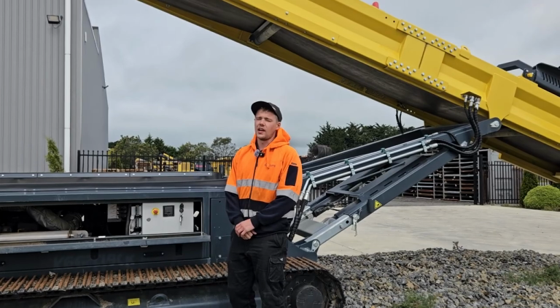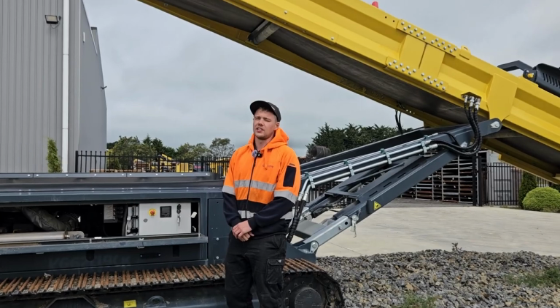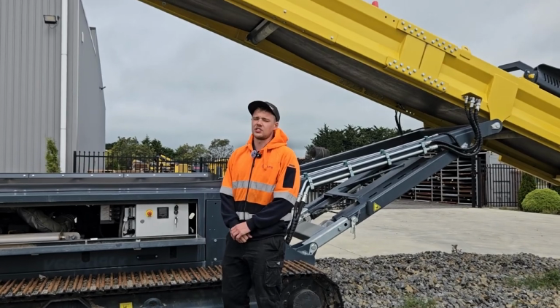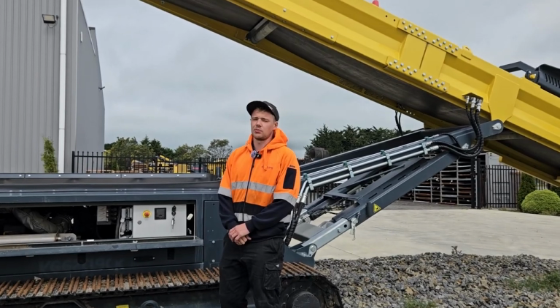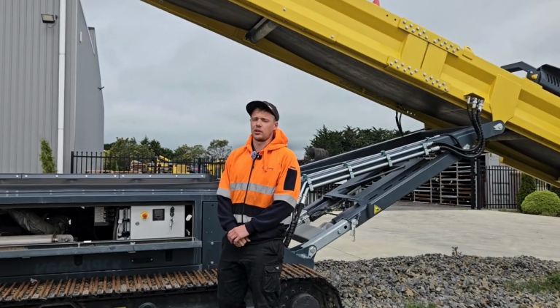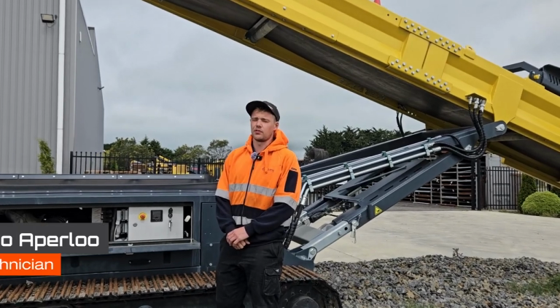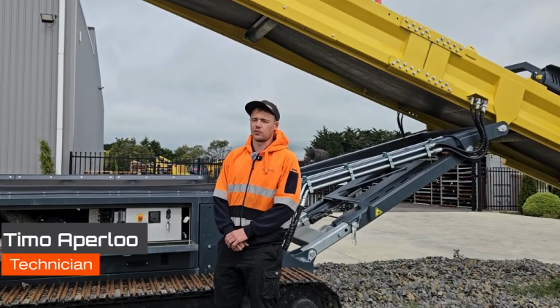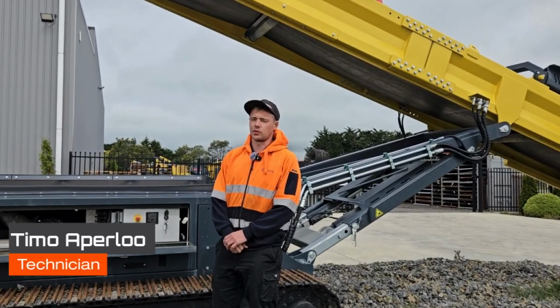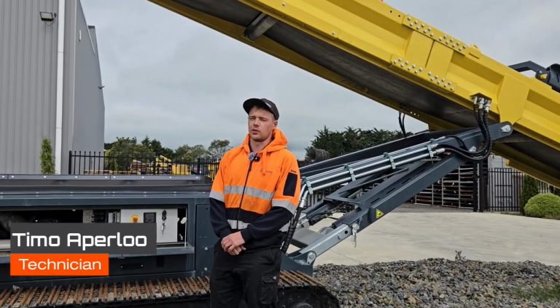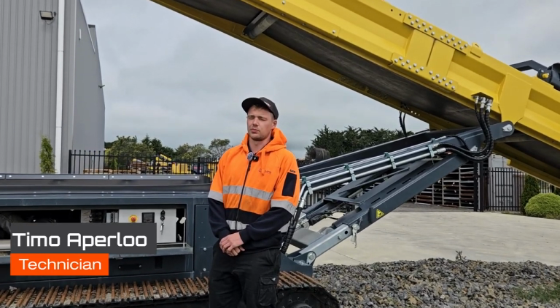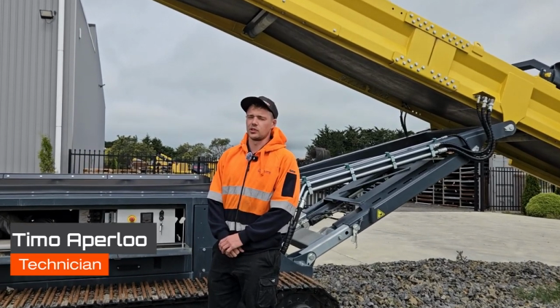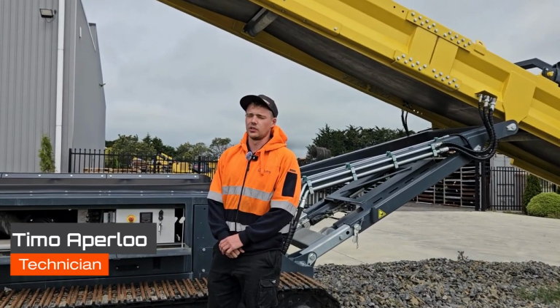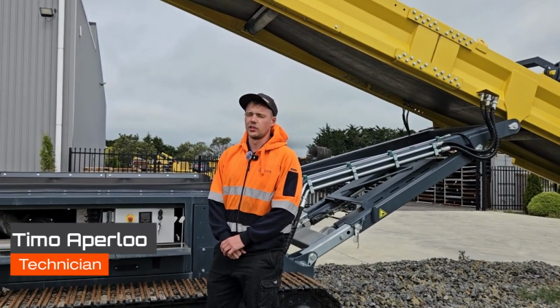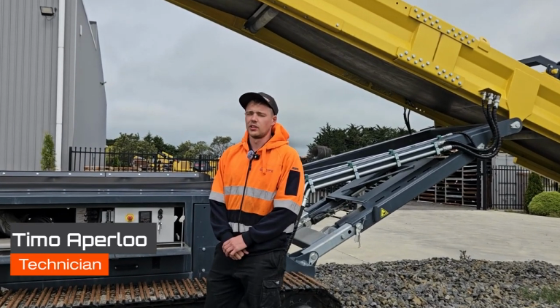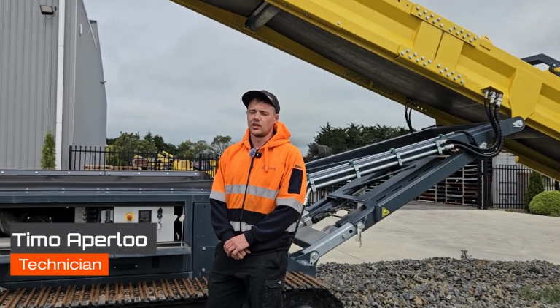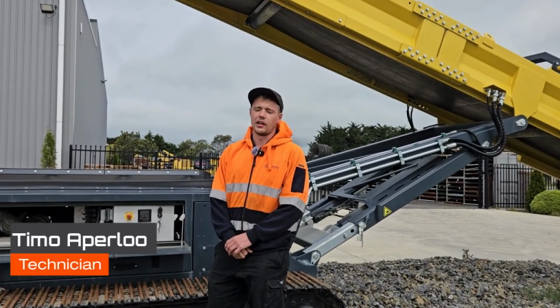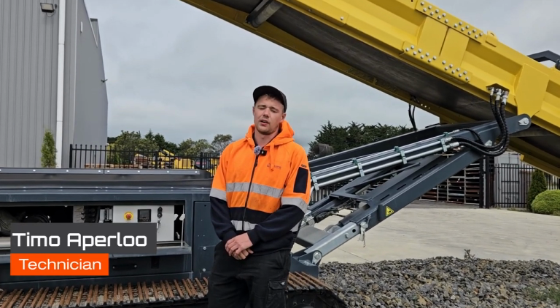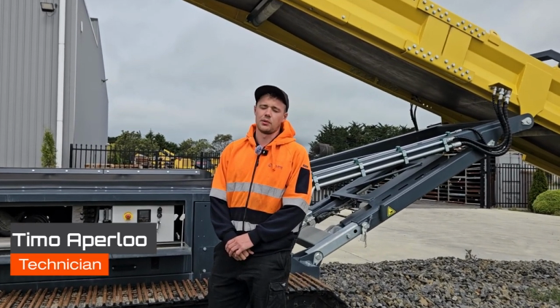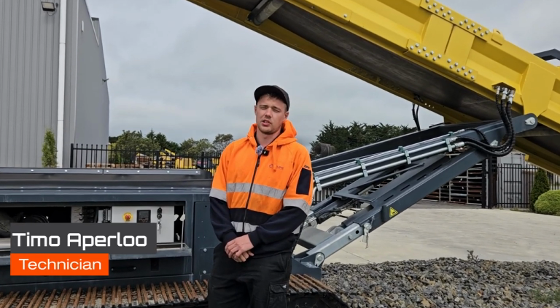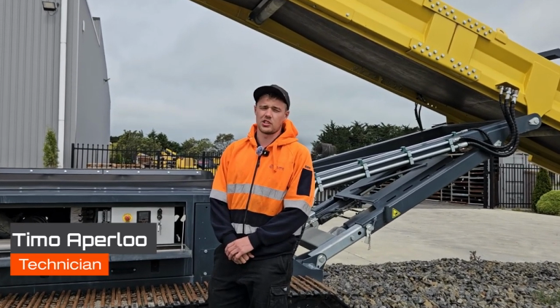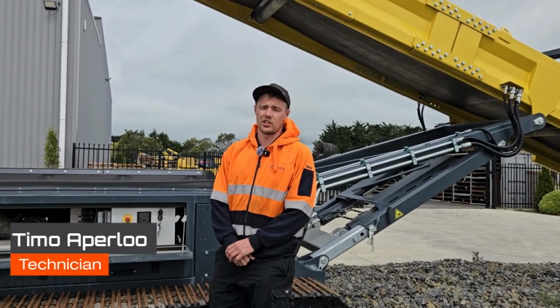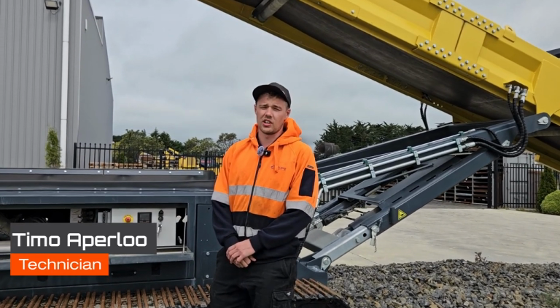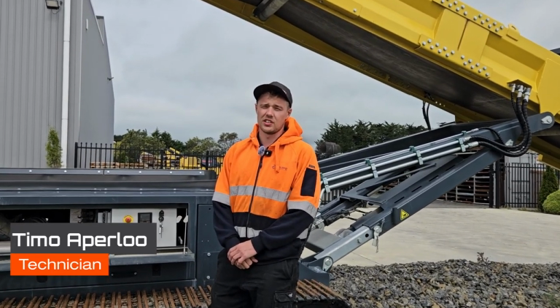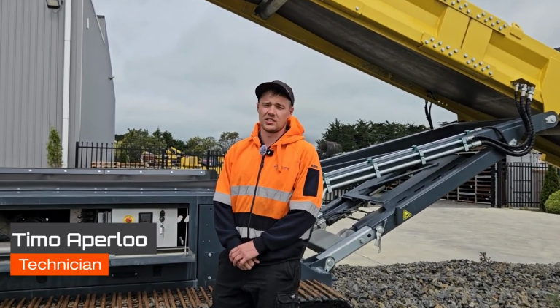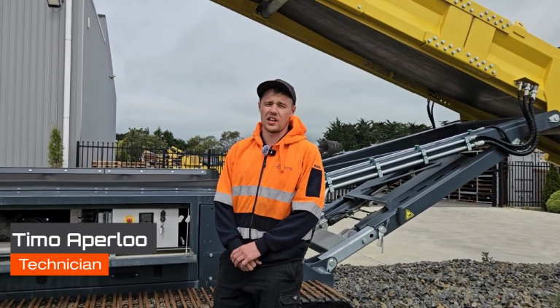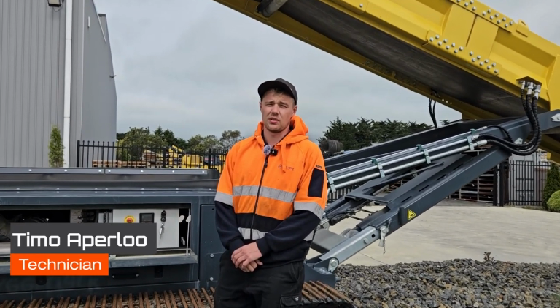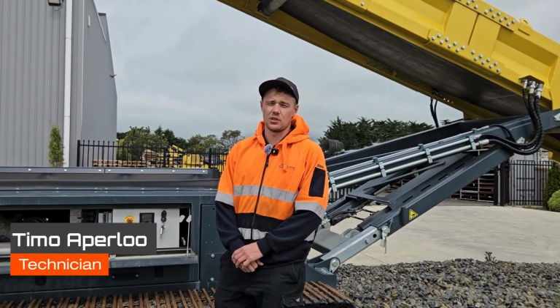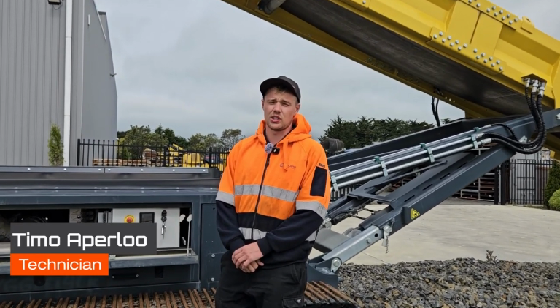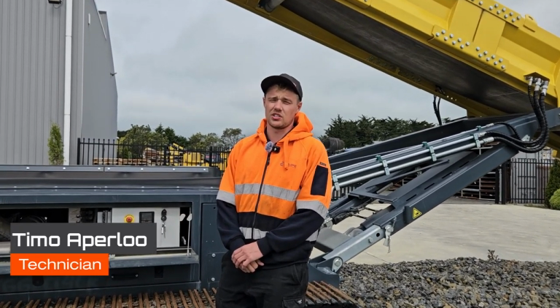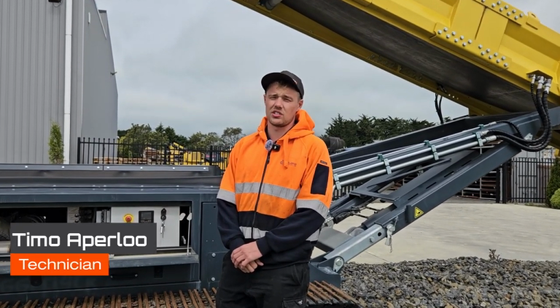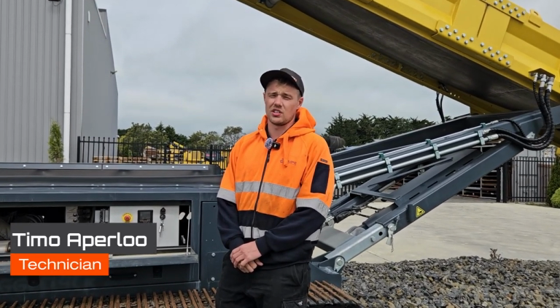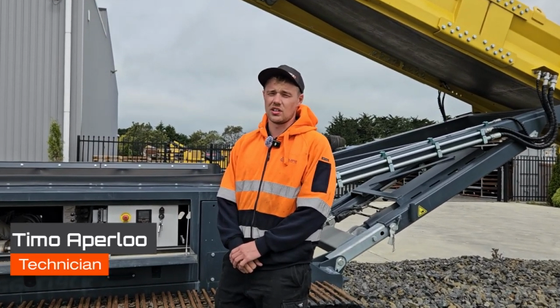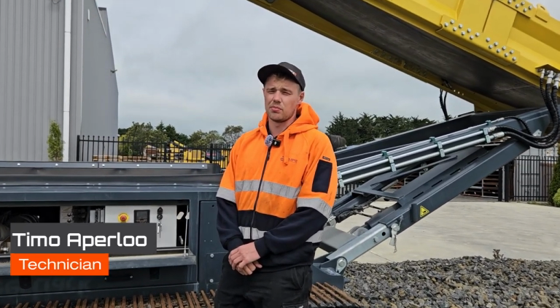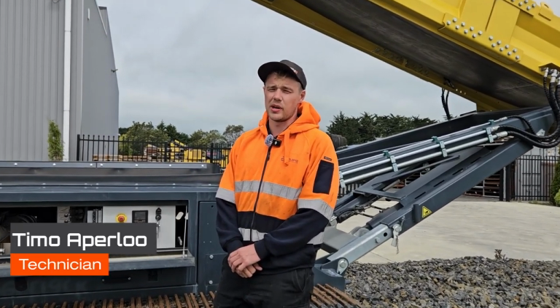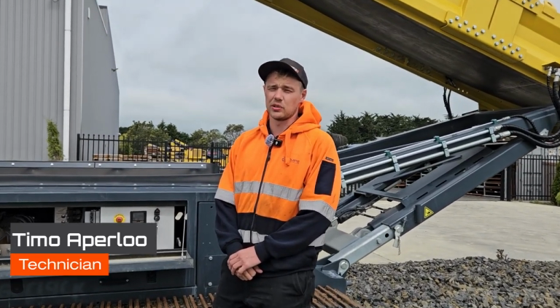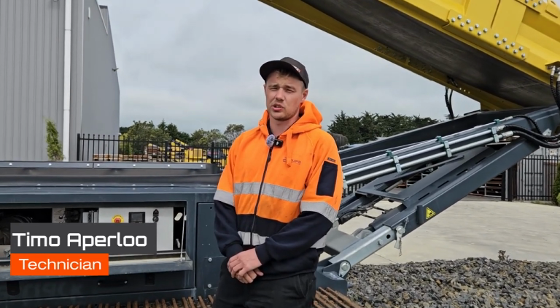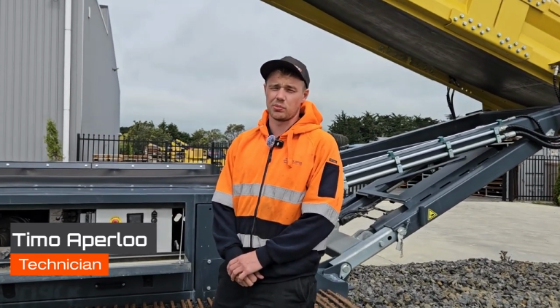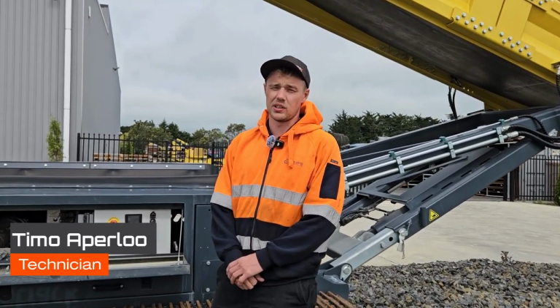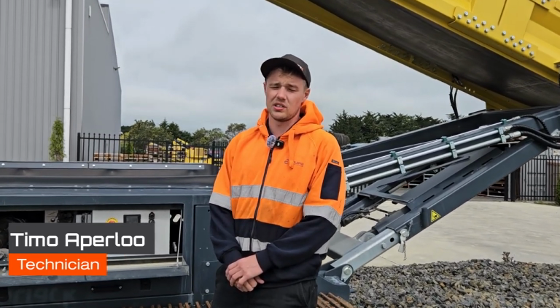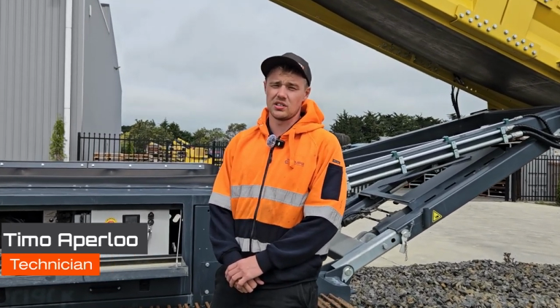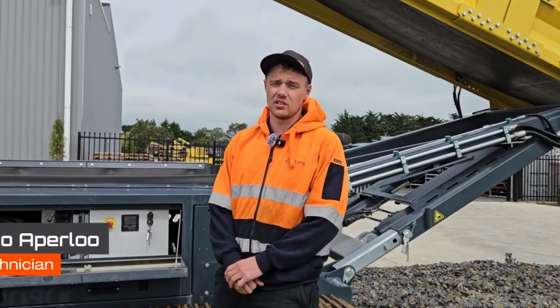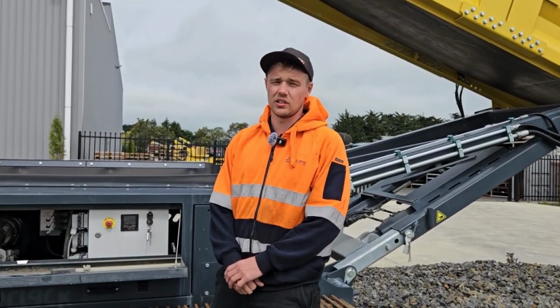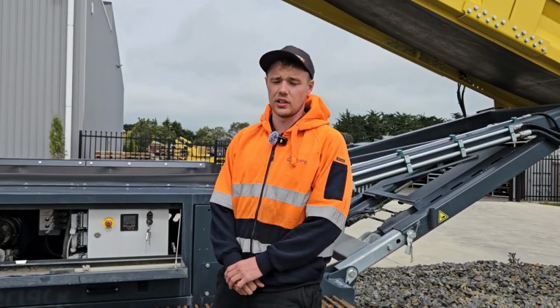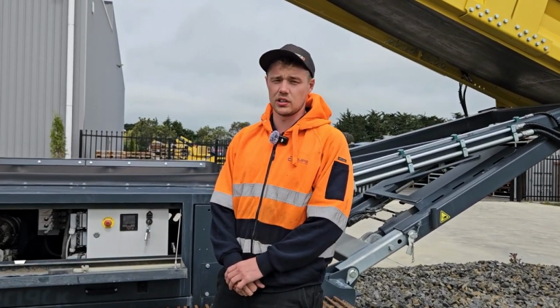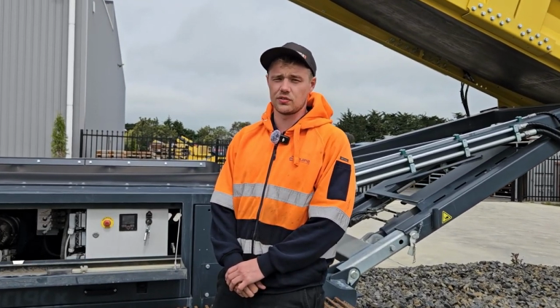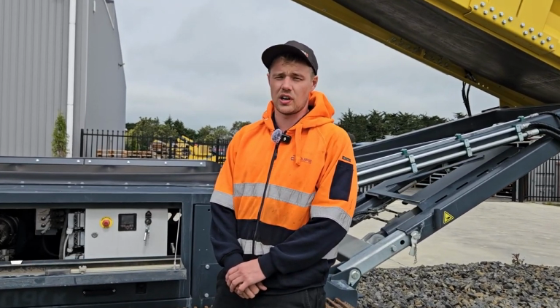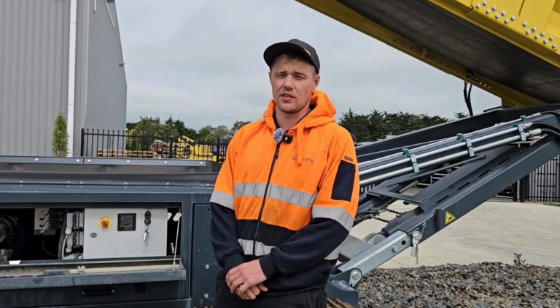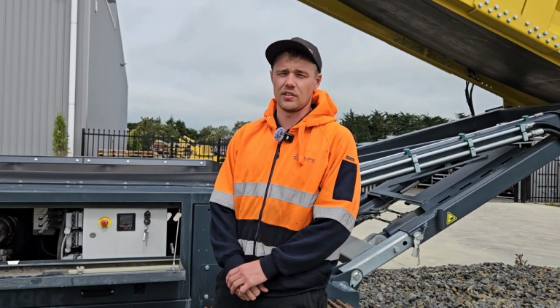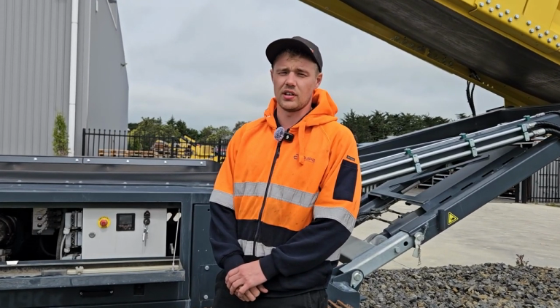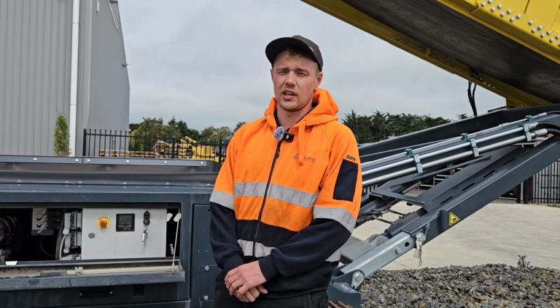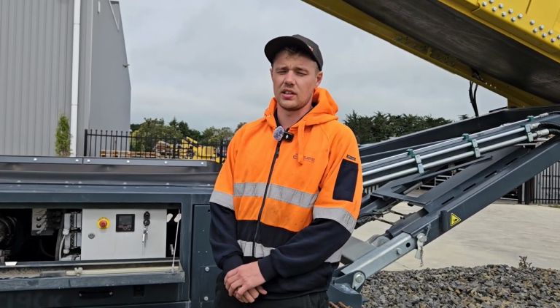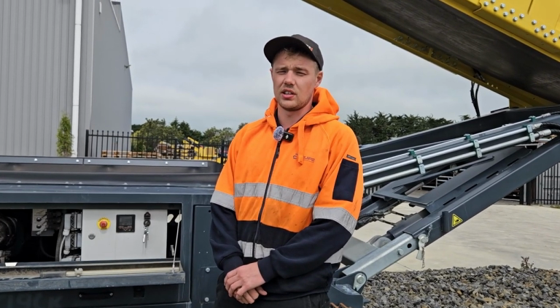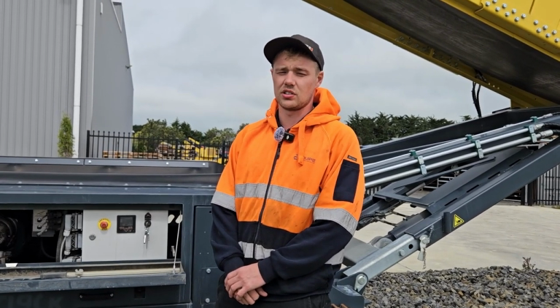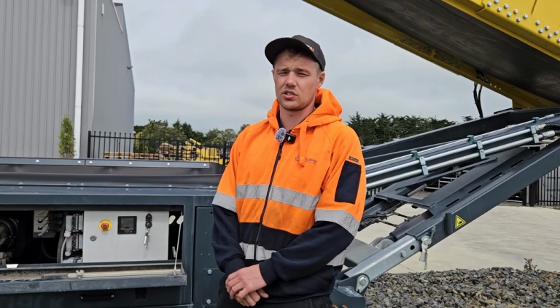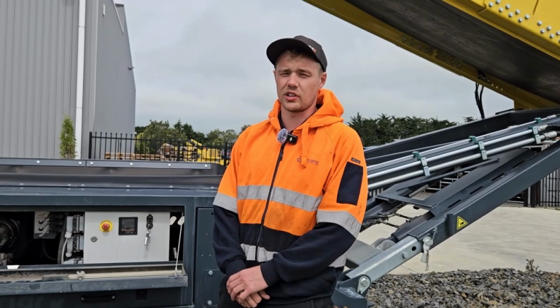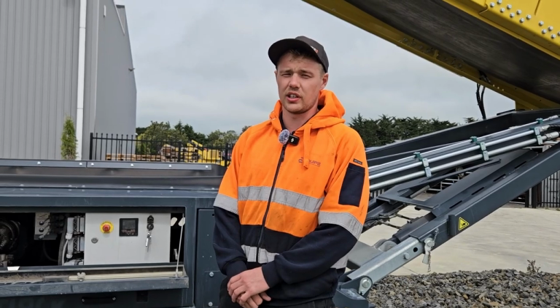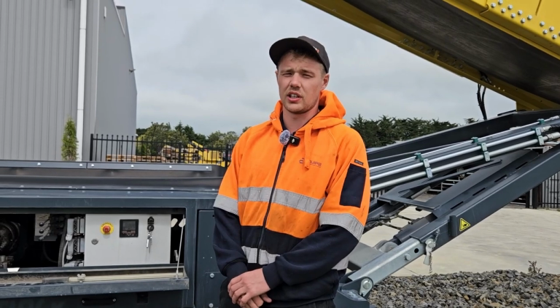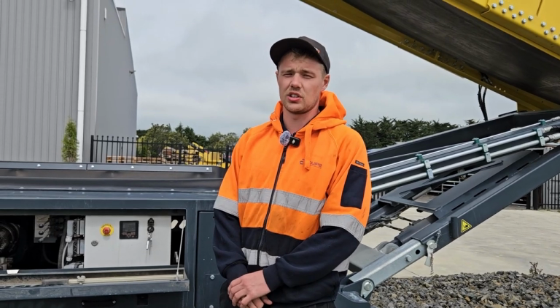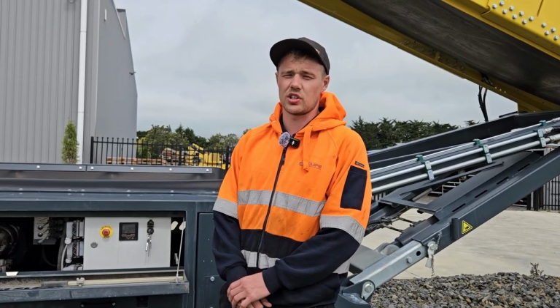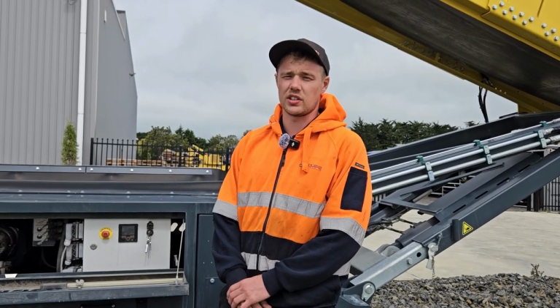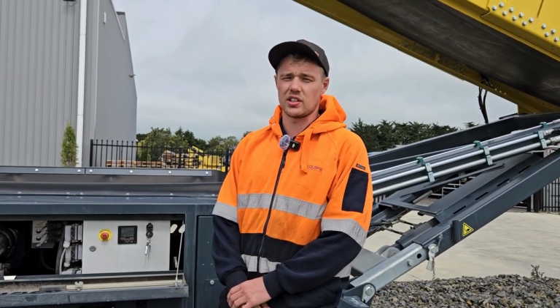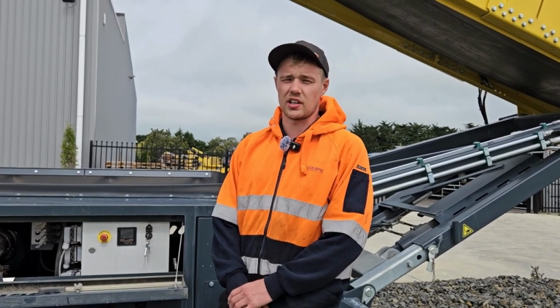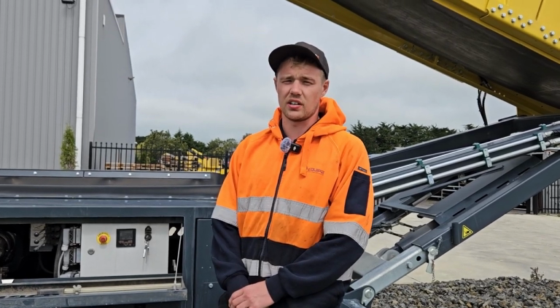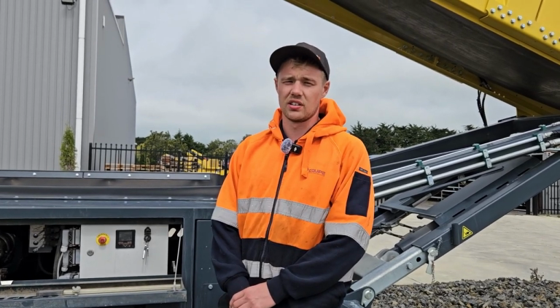Hey, it's Timo here from Equip2, and I'm here to show you guys how to adjust the belt speed on an S5 and S3 Keystrak stacker.